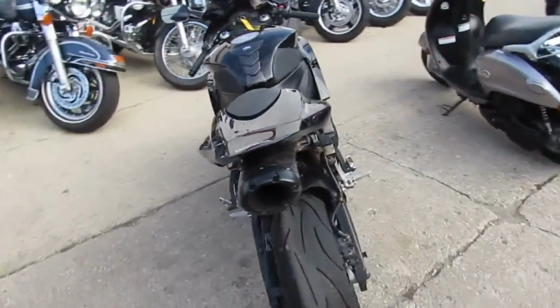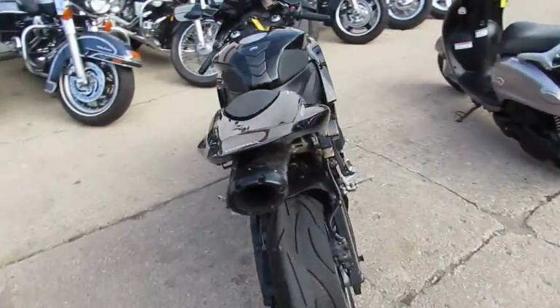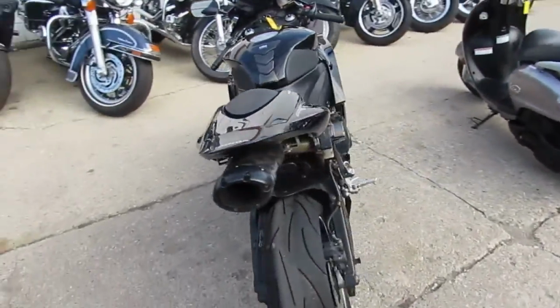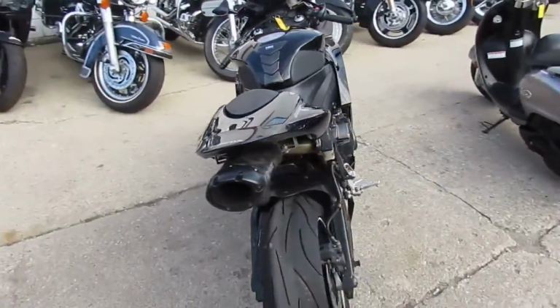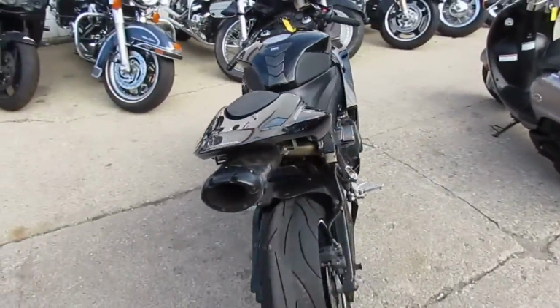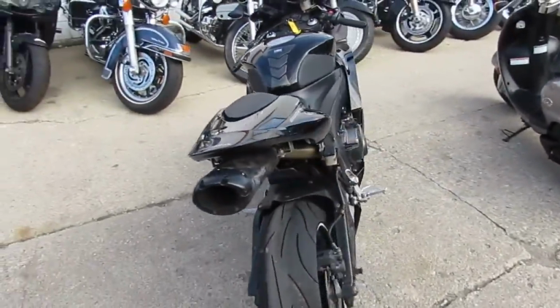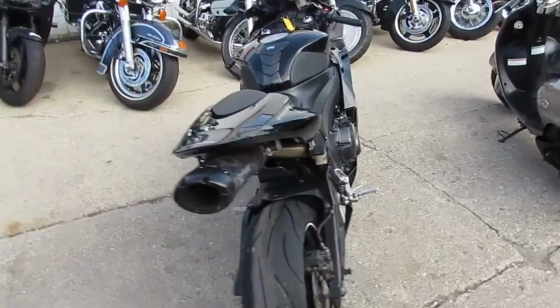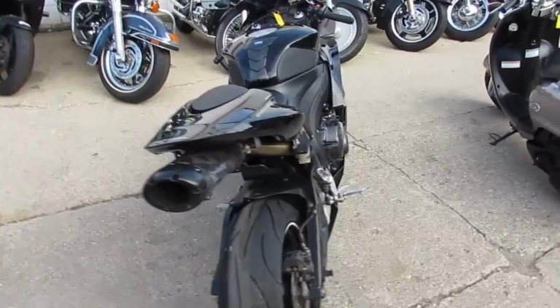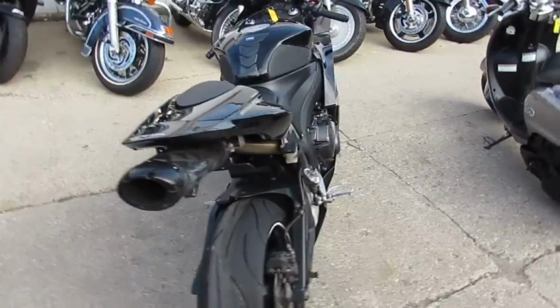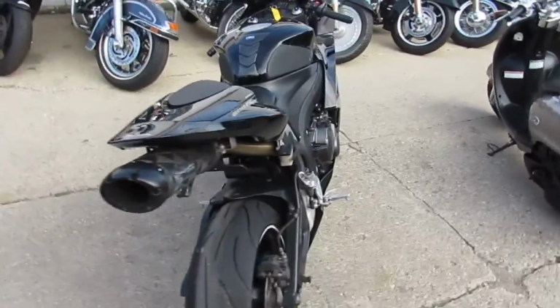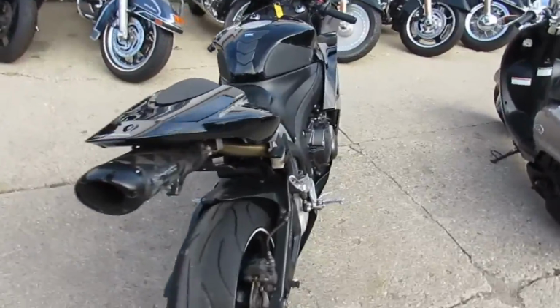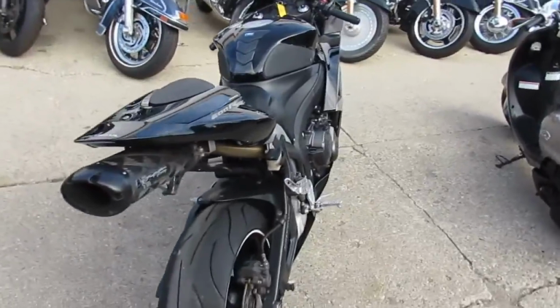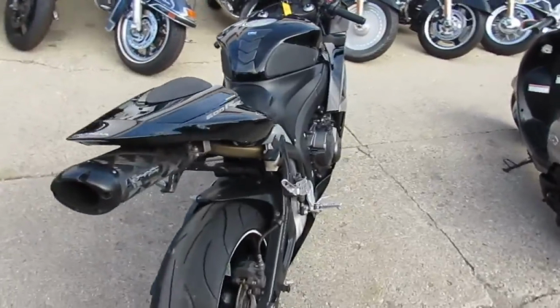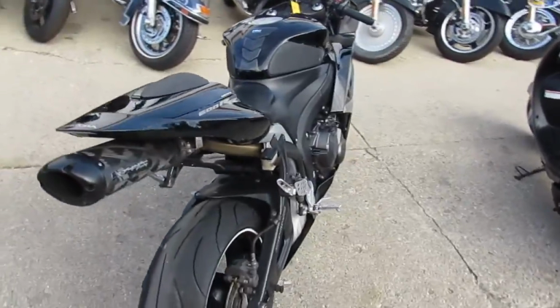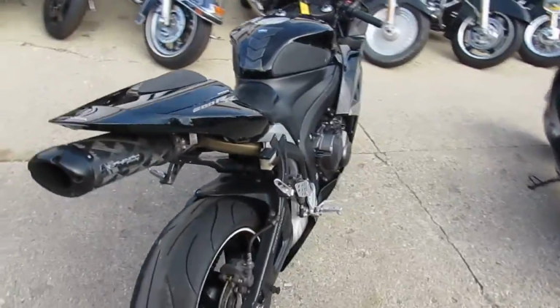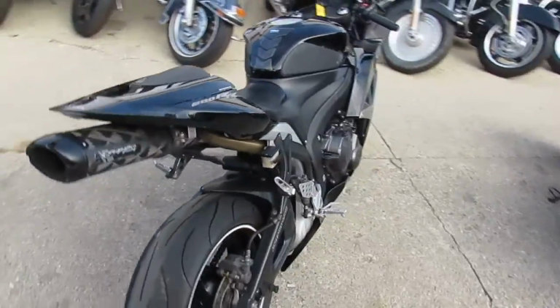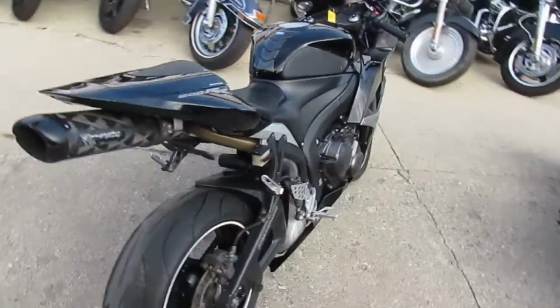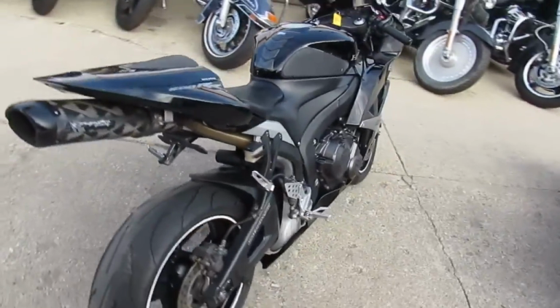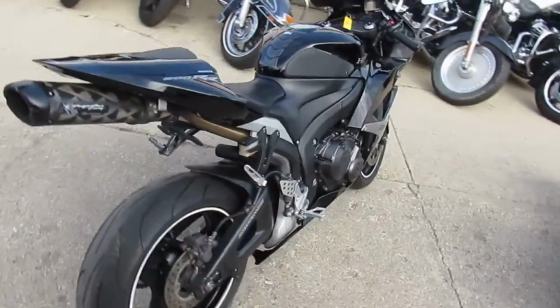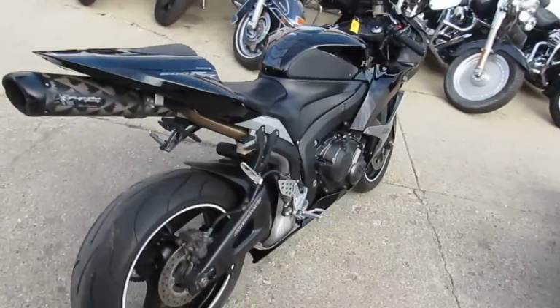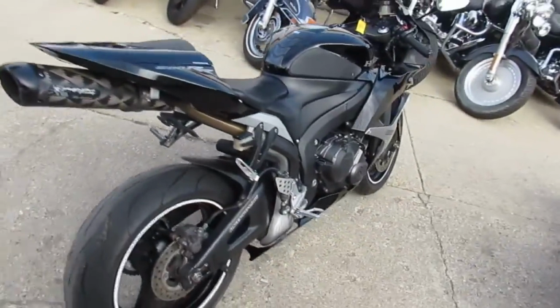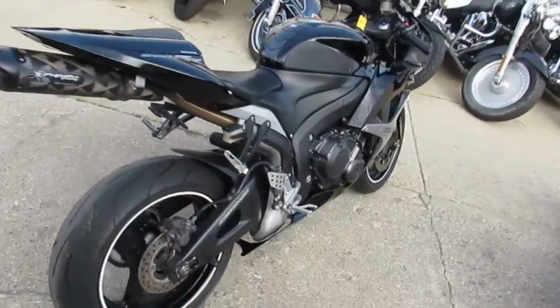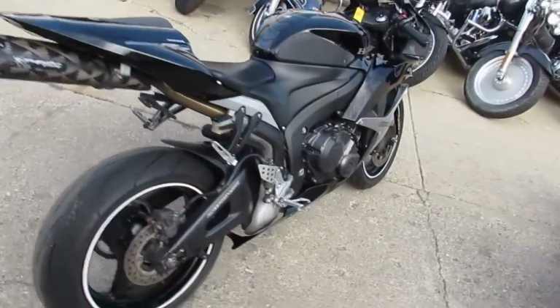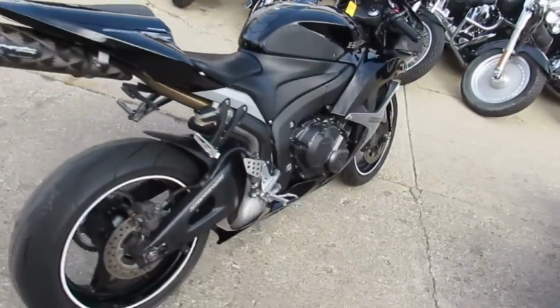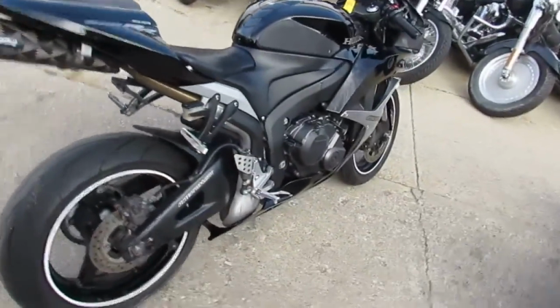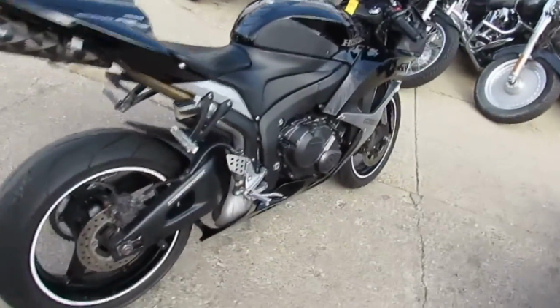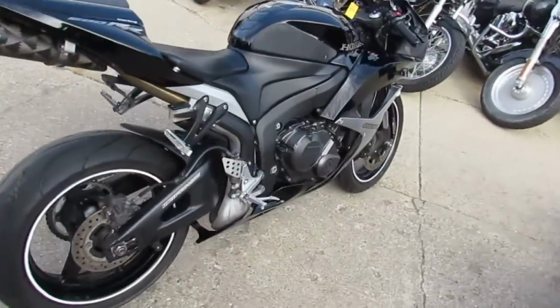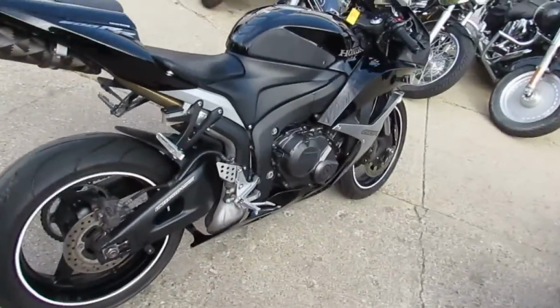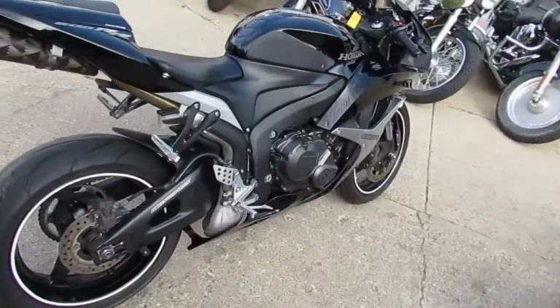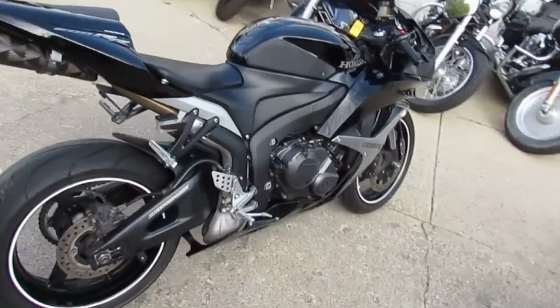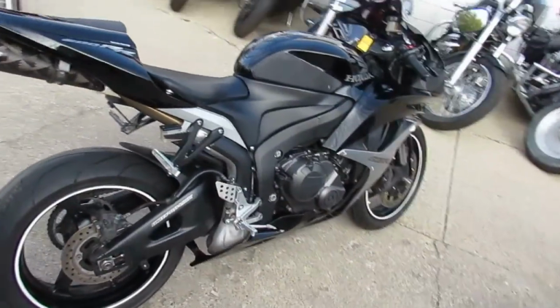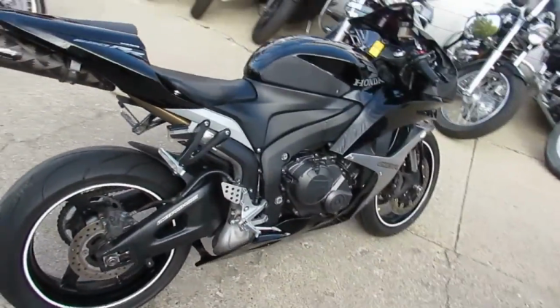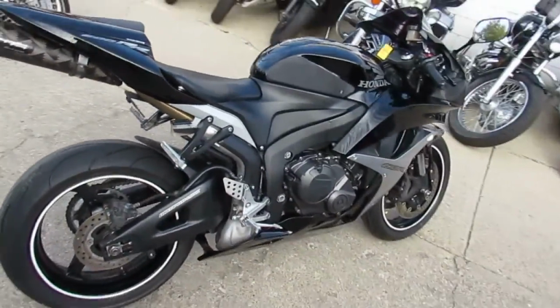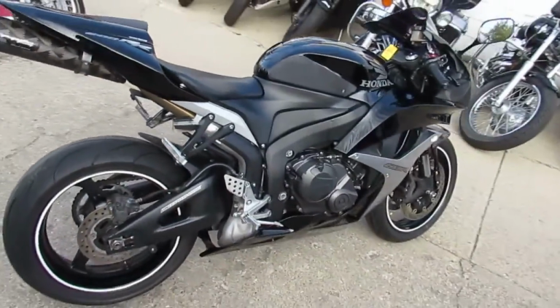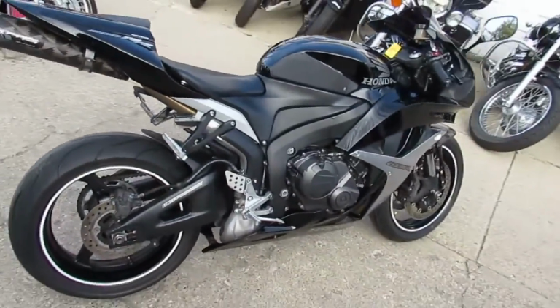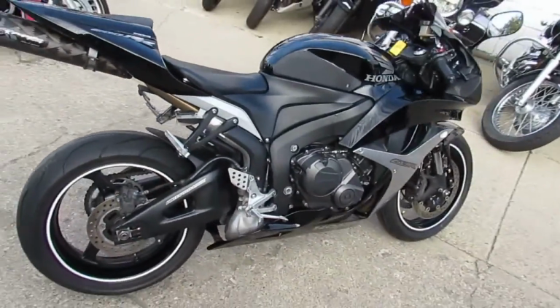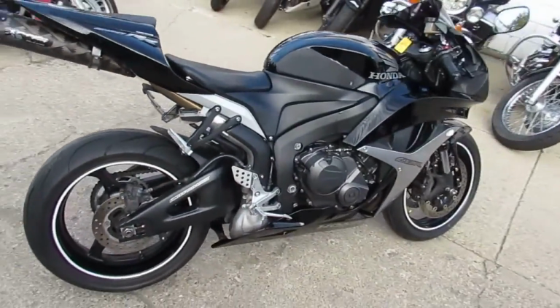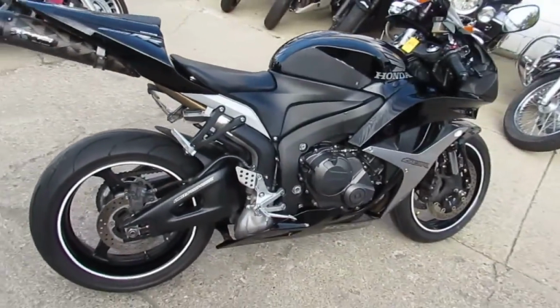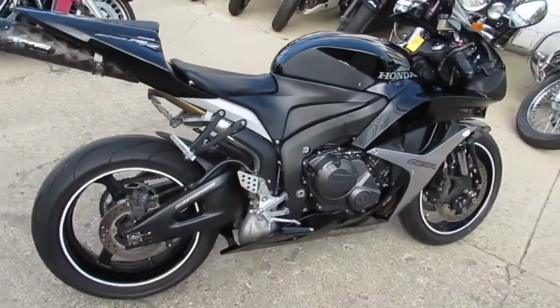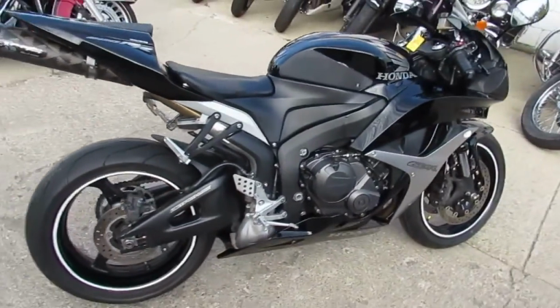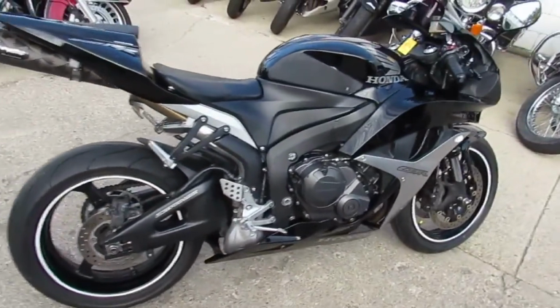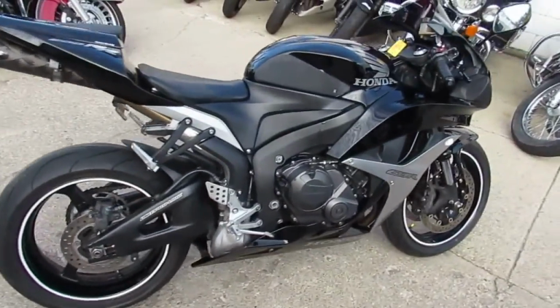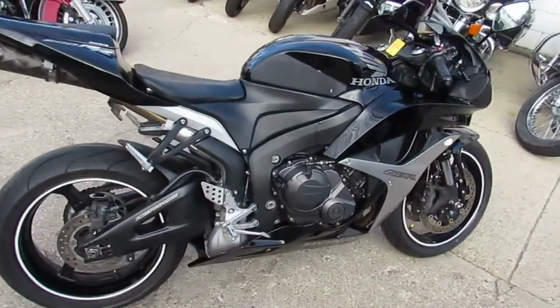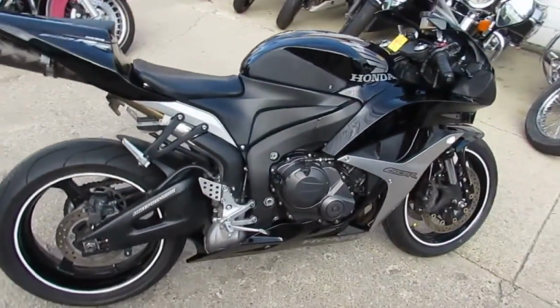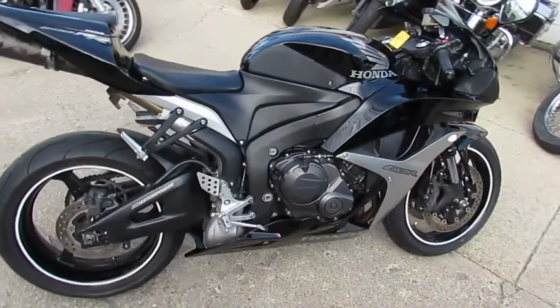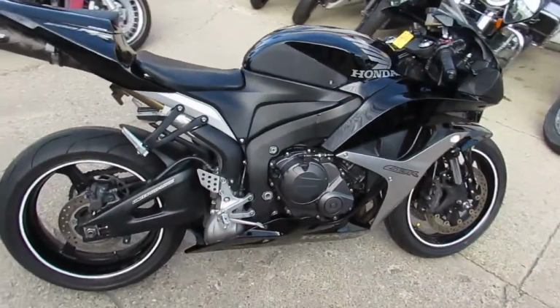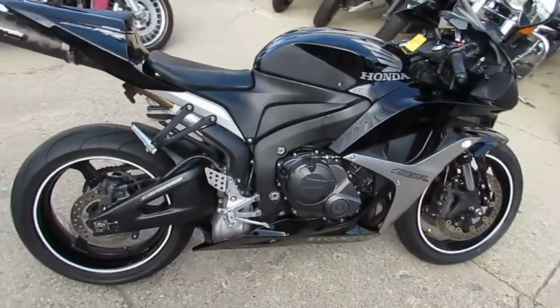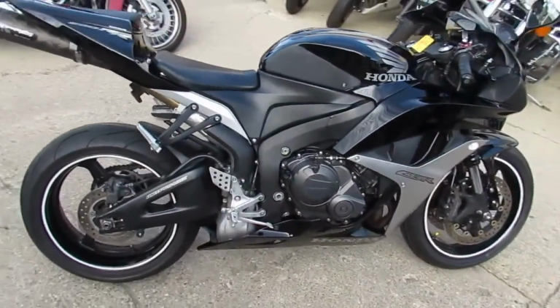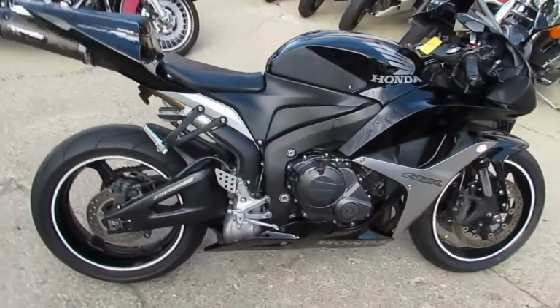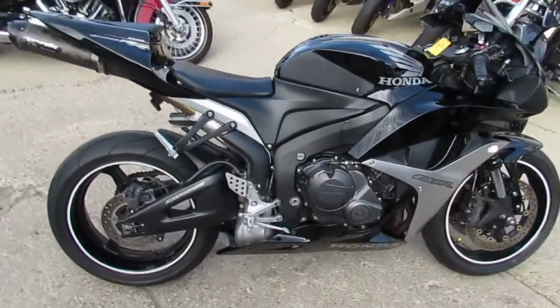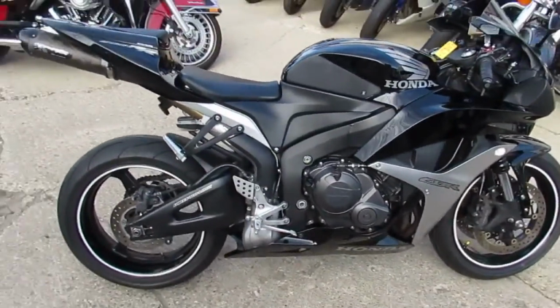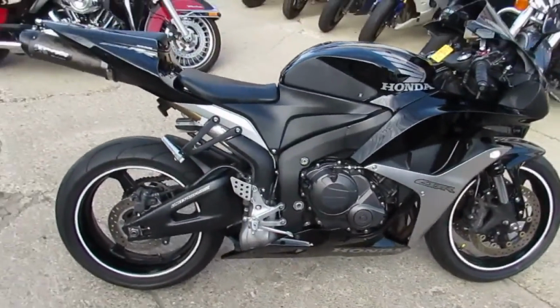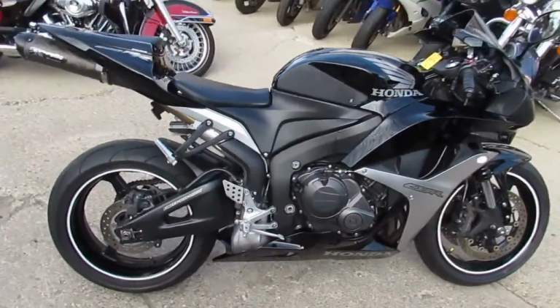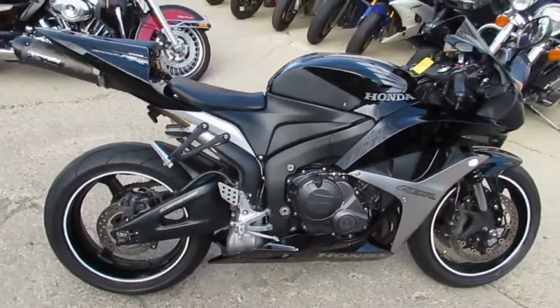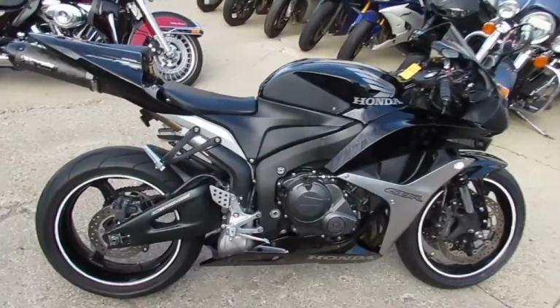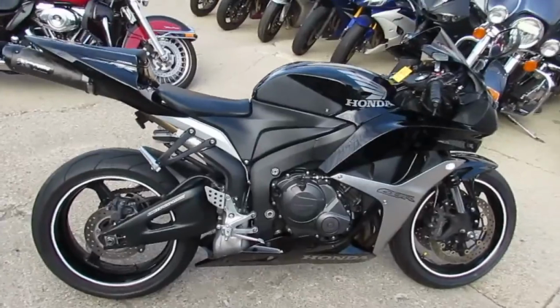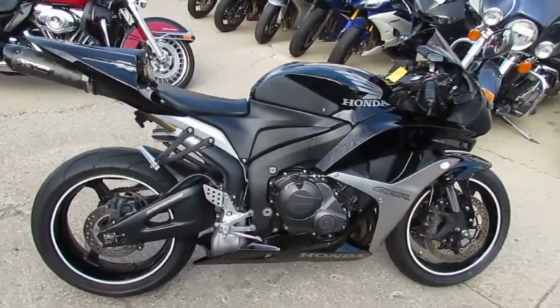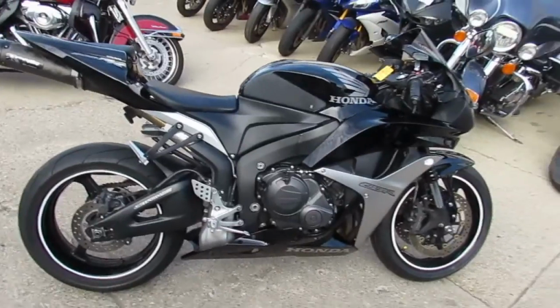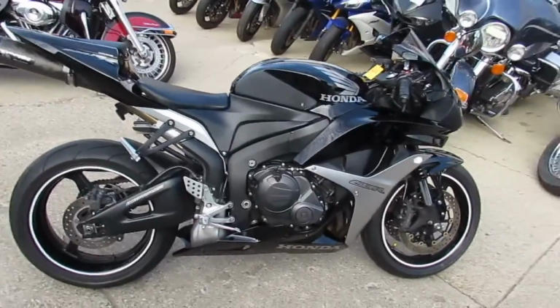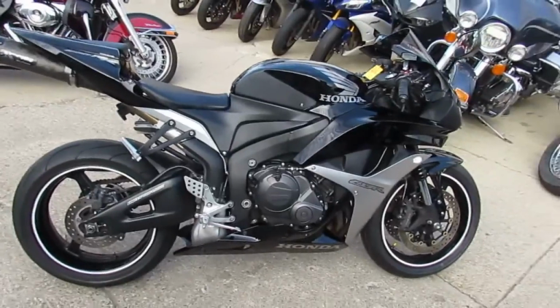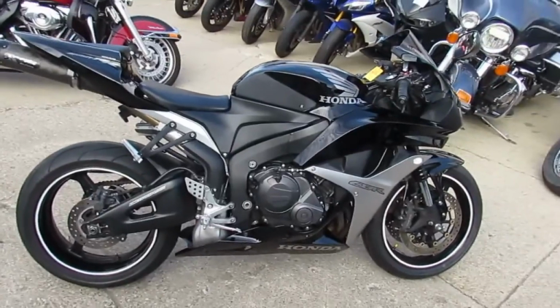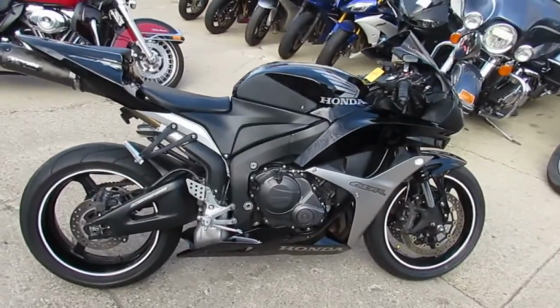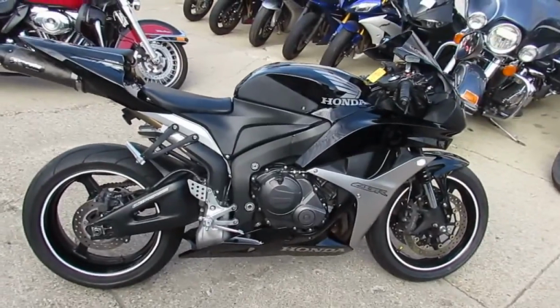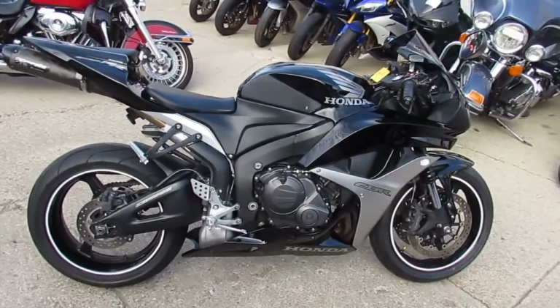Visit our website at approvalpowersports.com — we've got guaranteed financing.